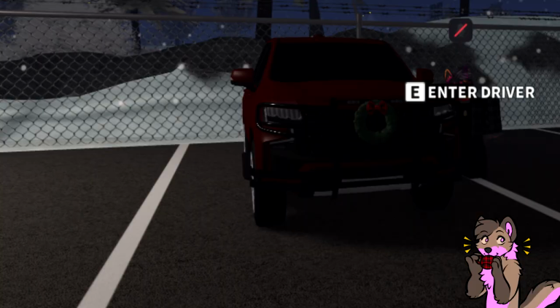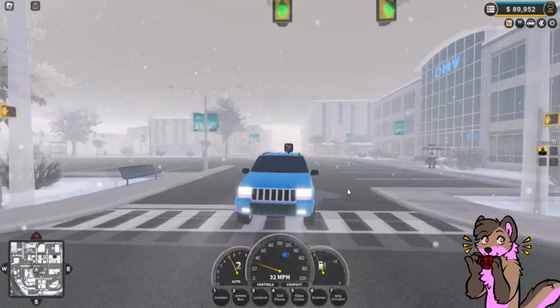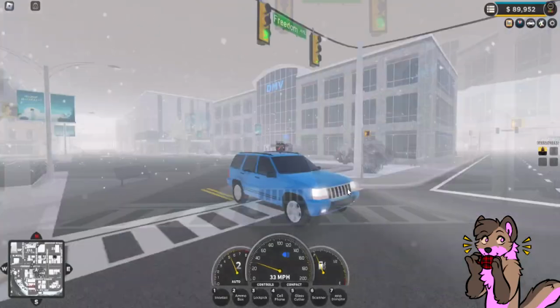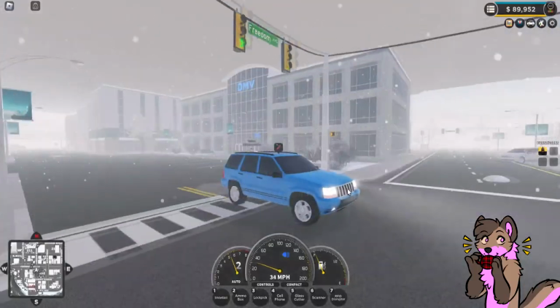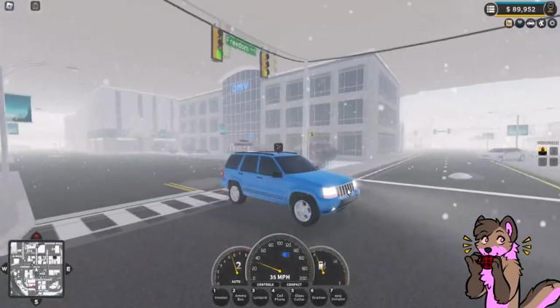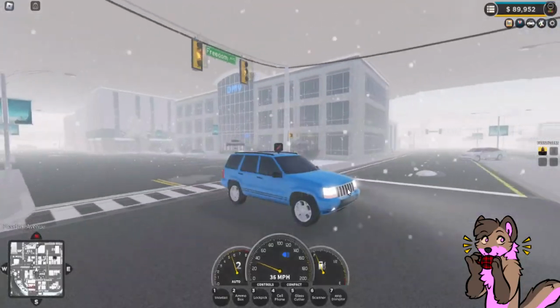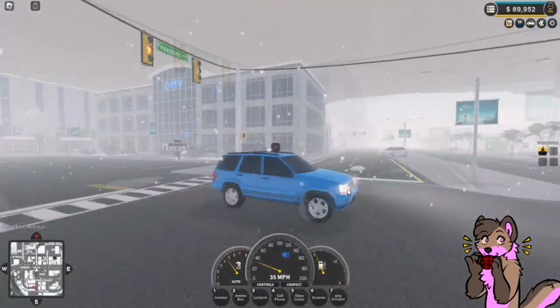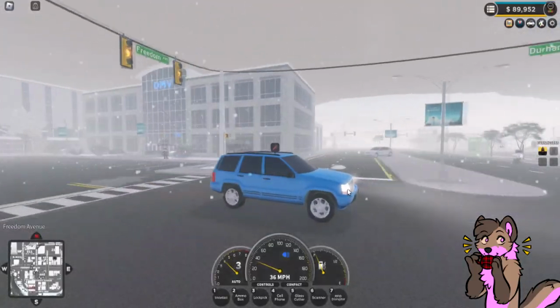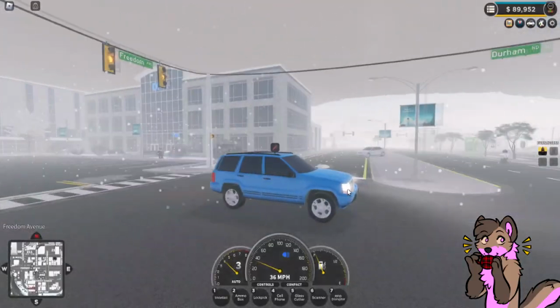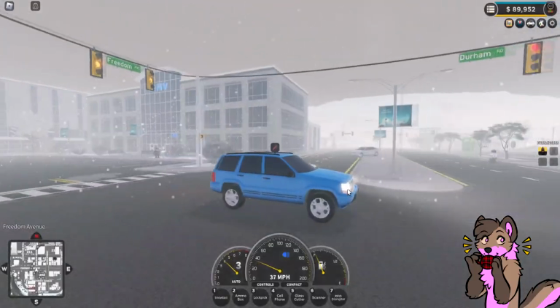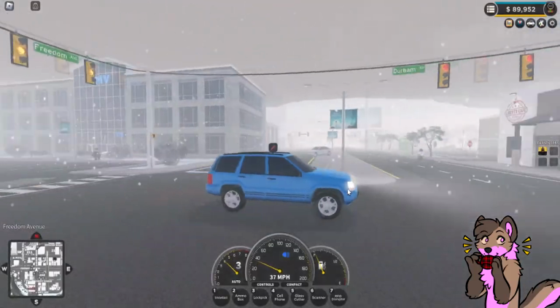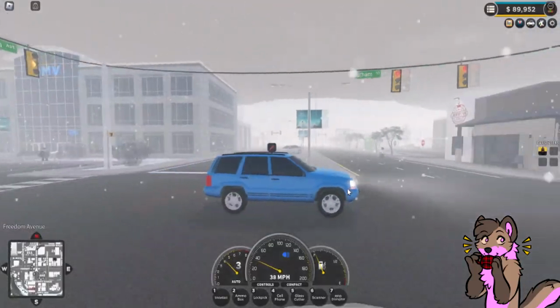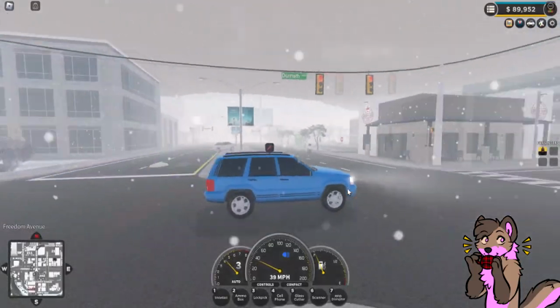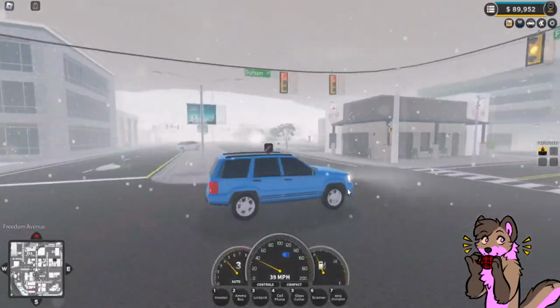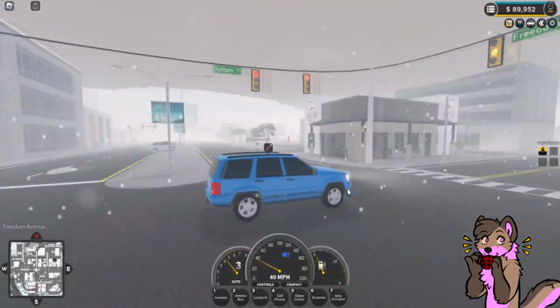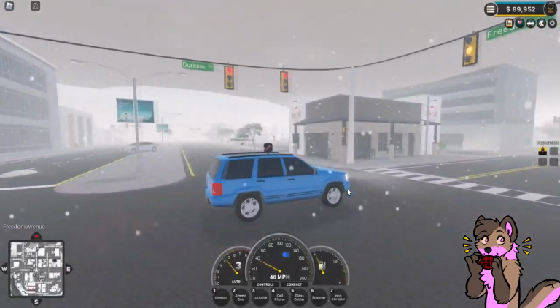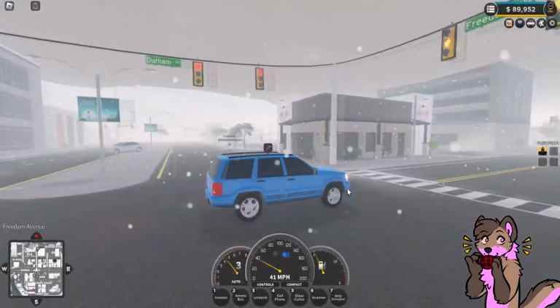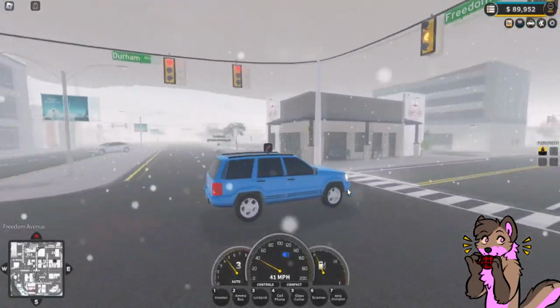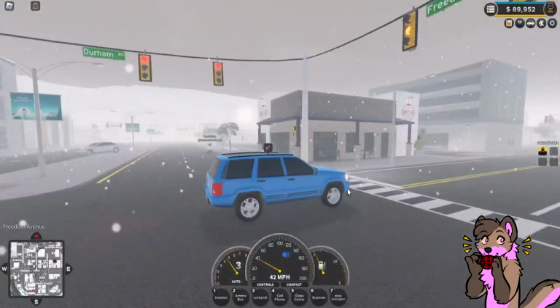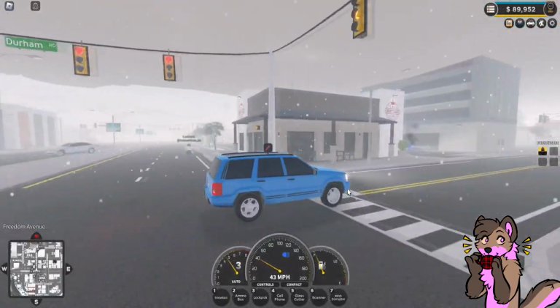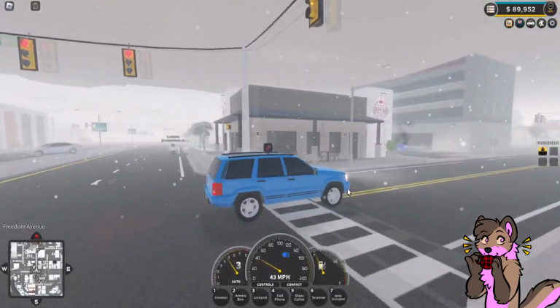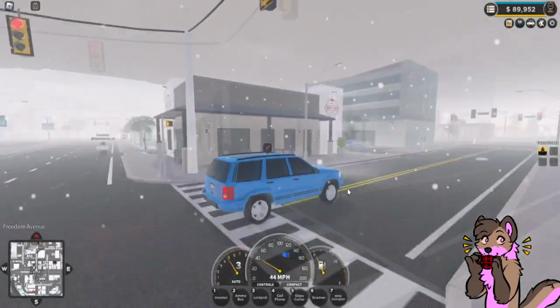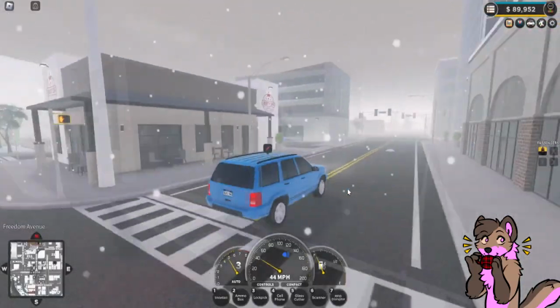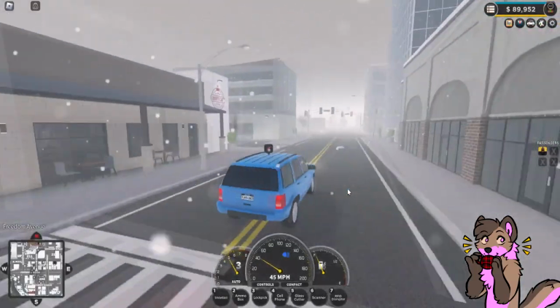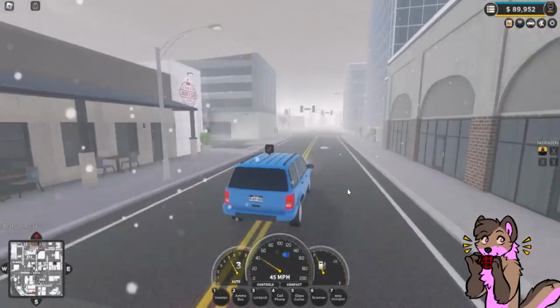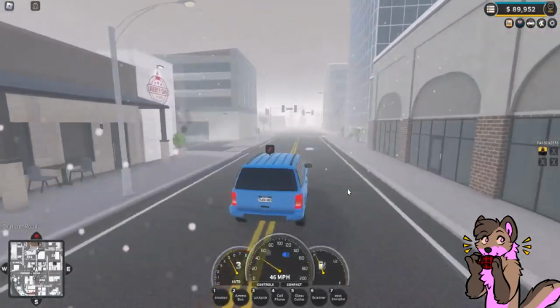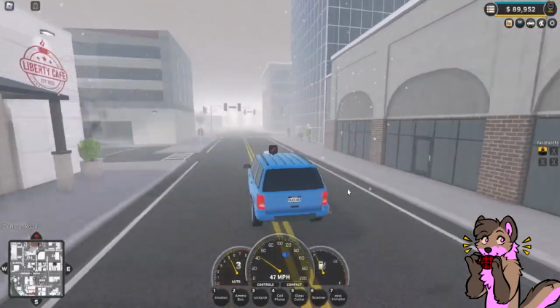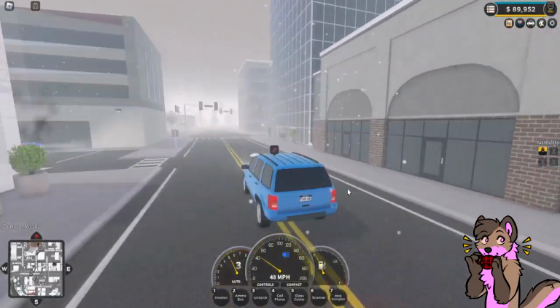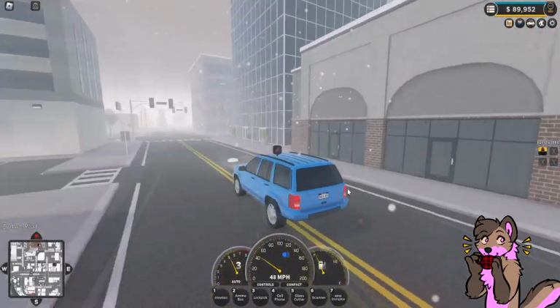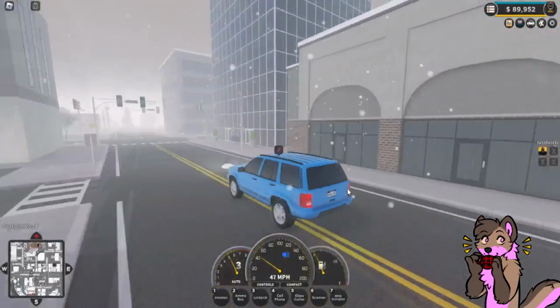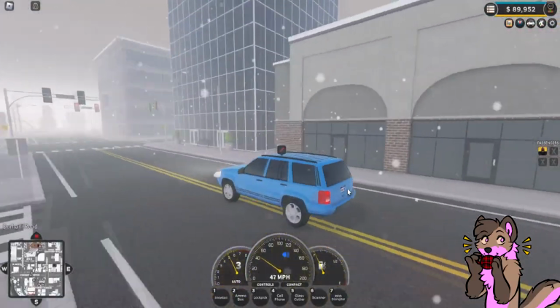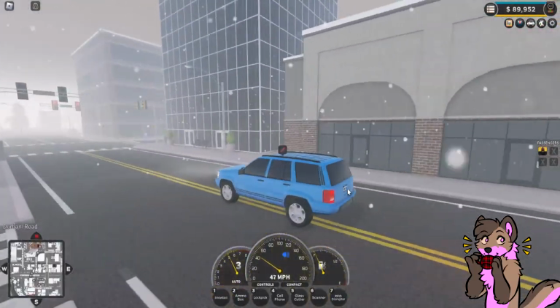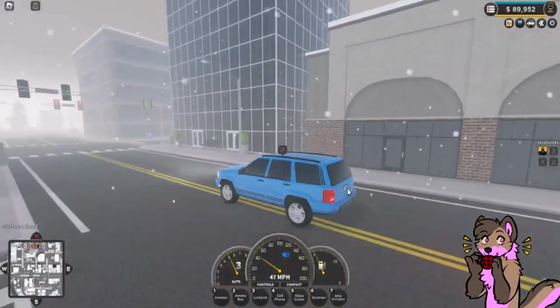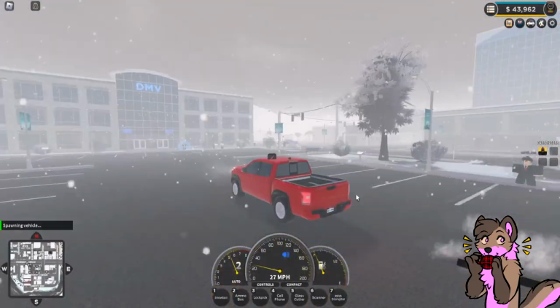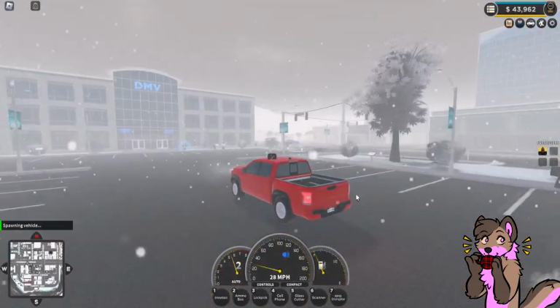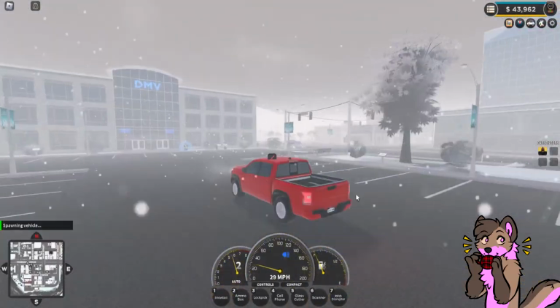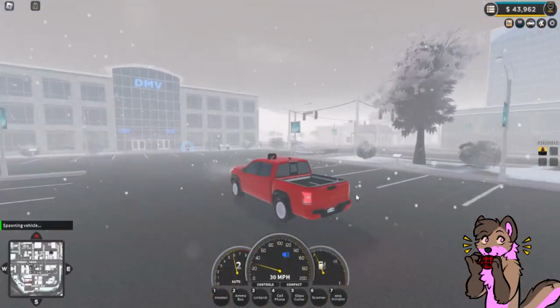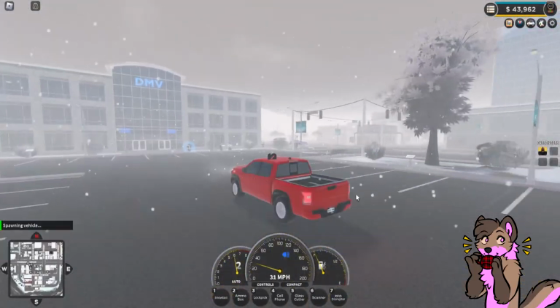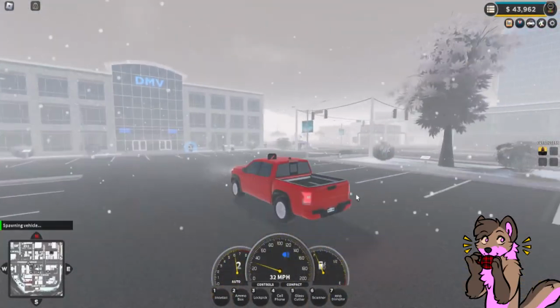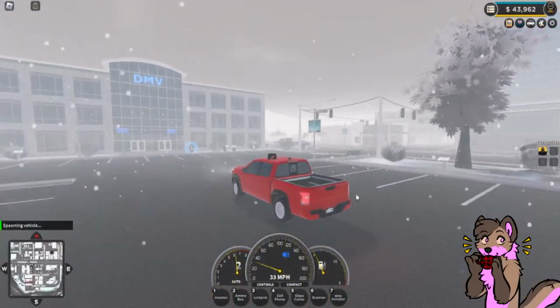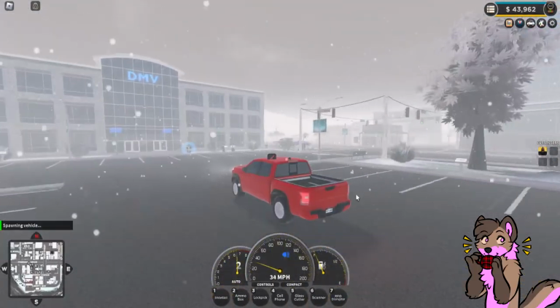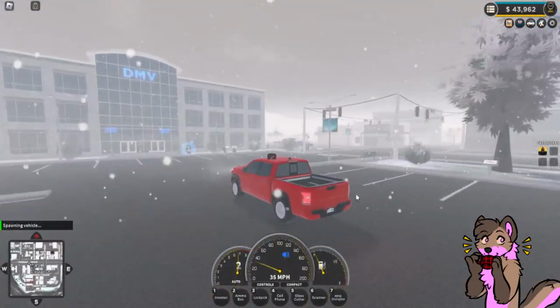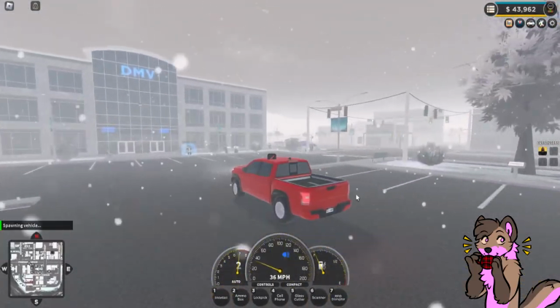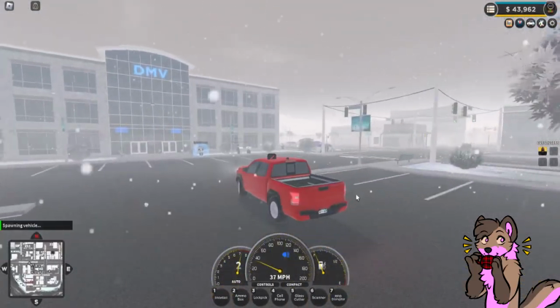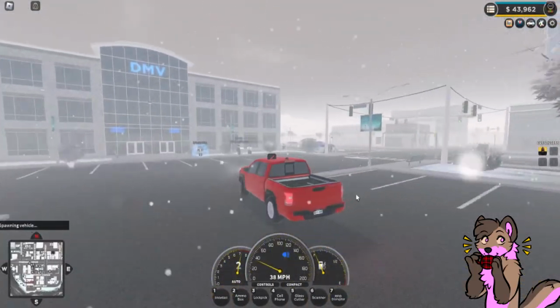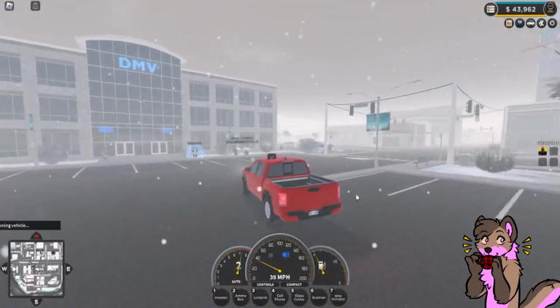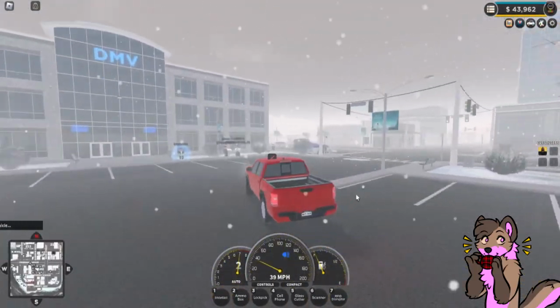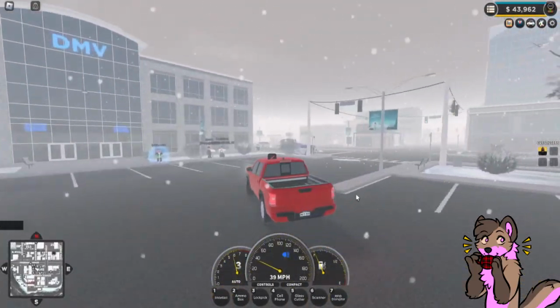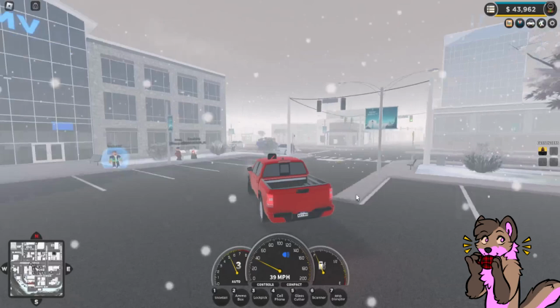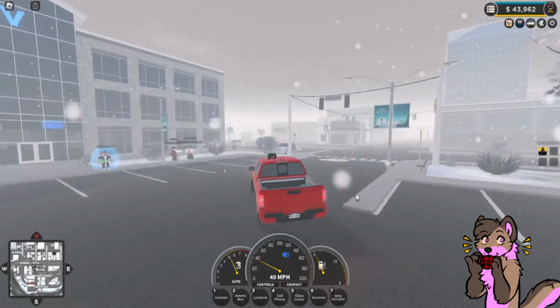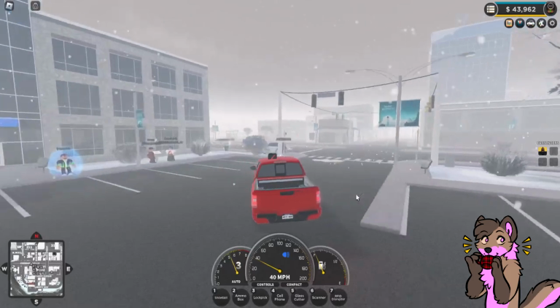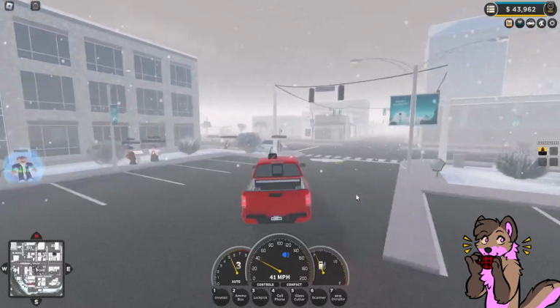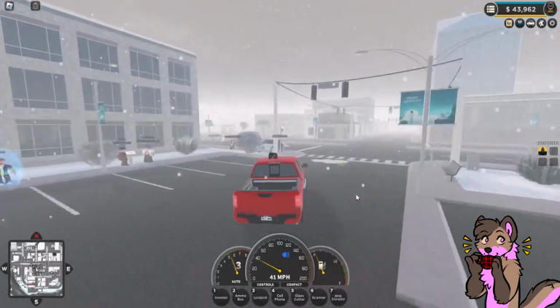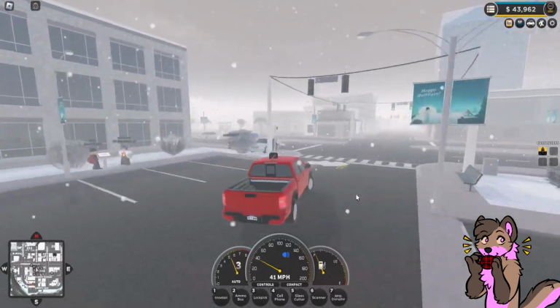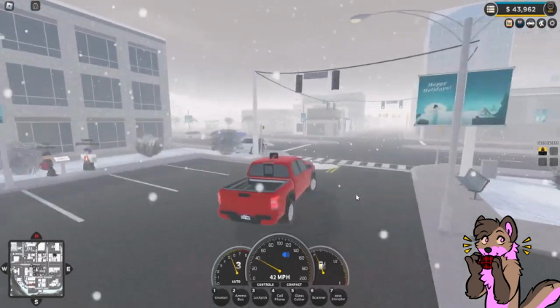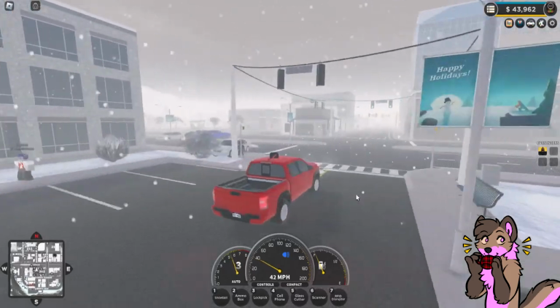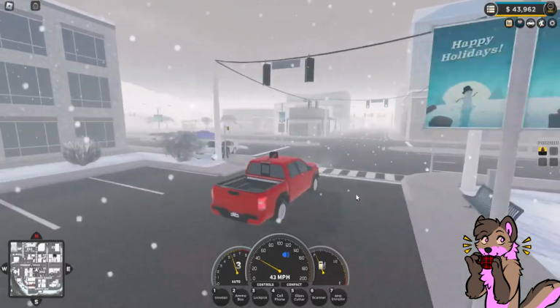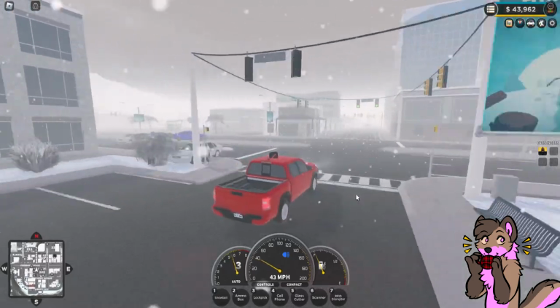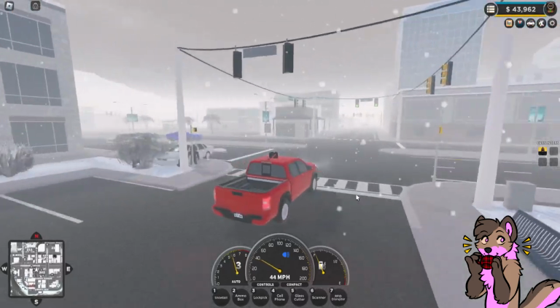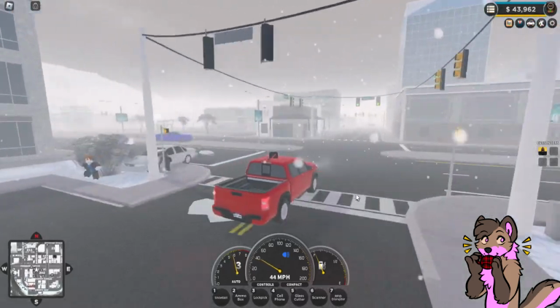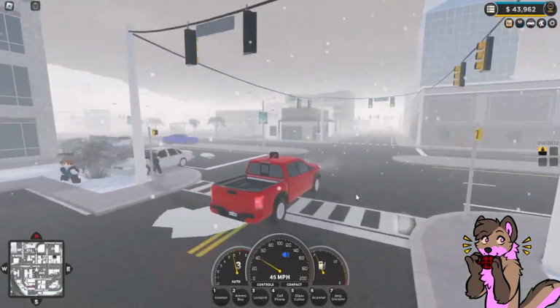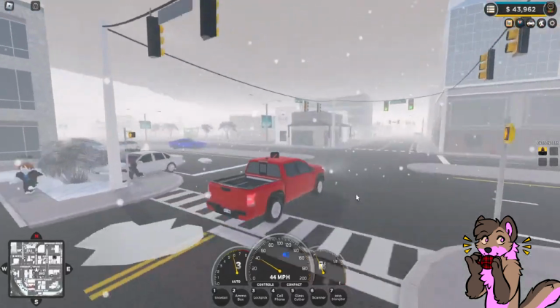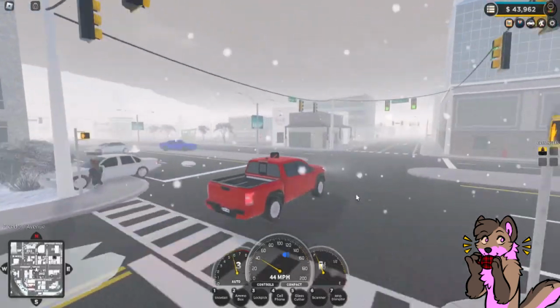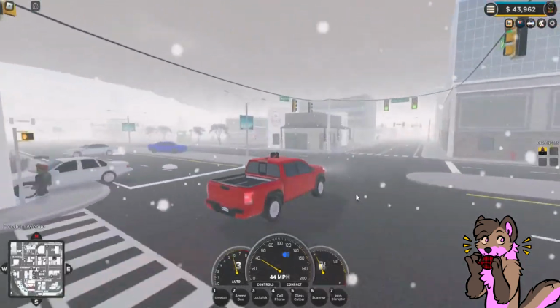Two new civilian cars have been added: the 1995 Overland Apache and the 2022 Navara Boundary.